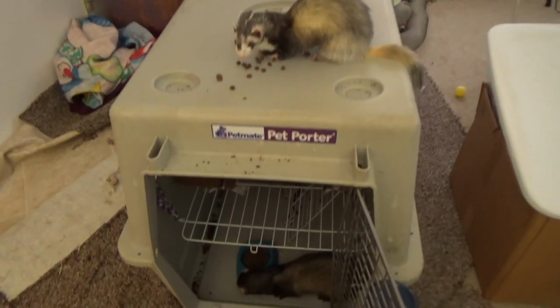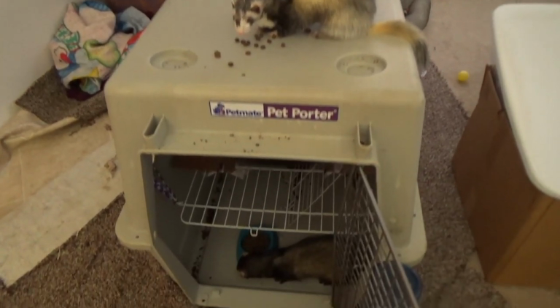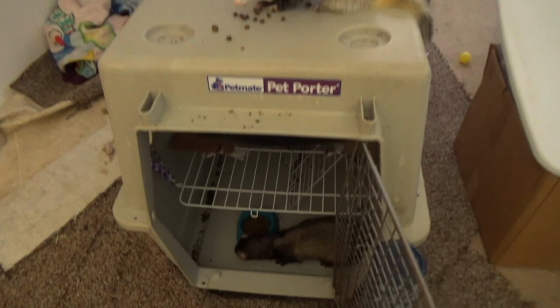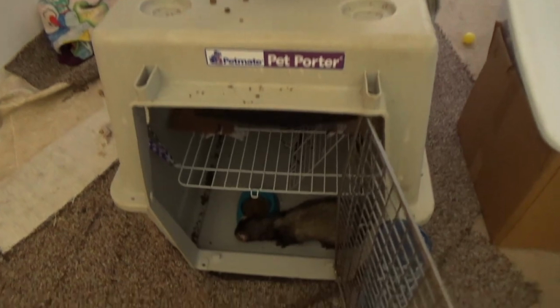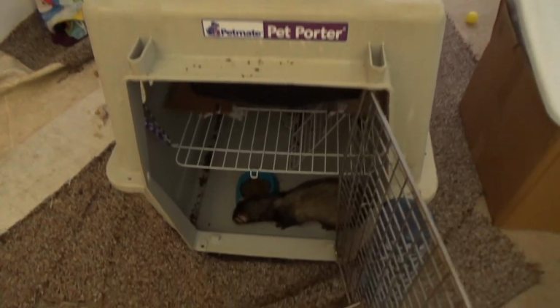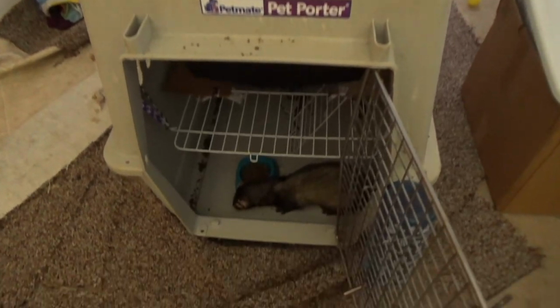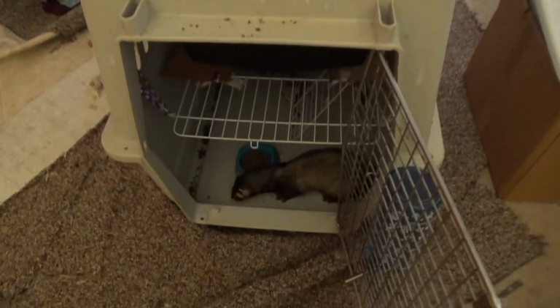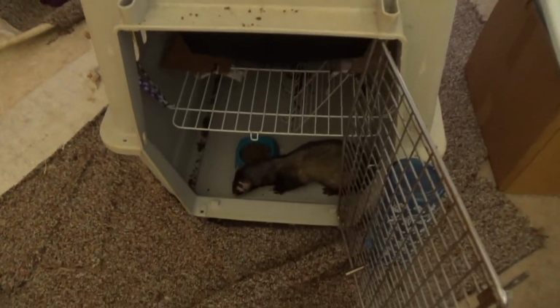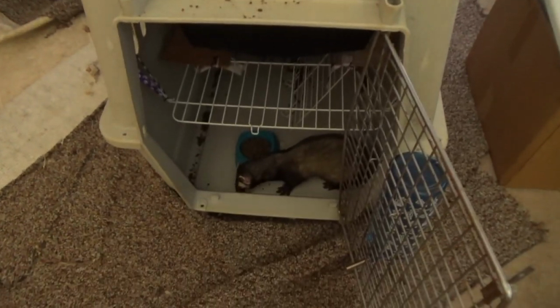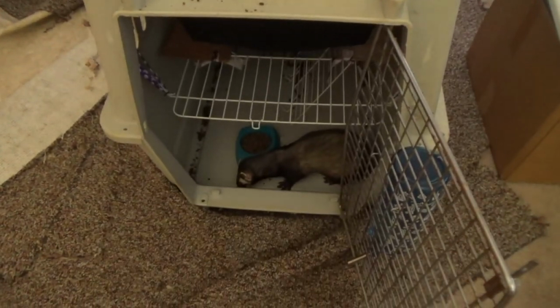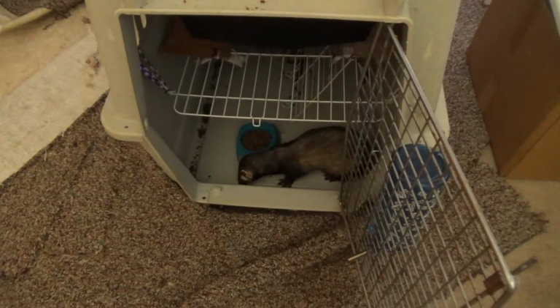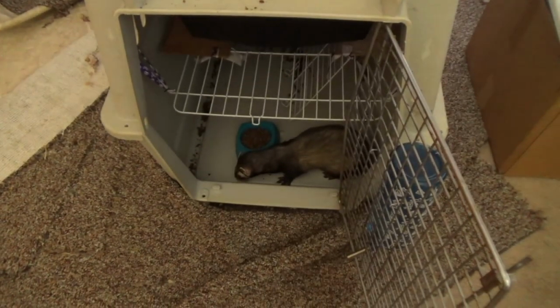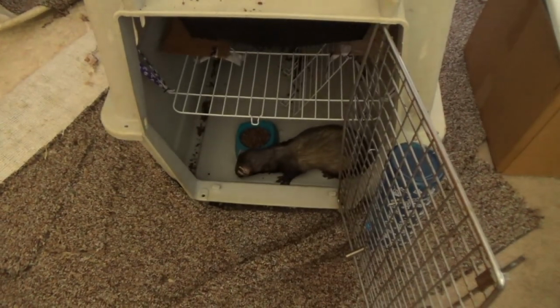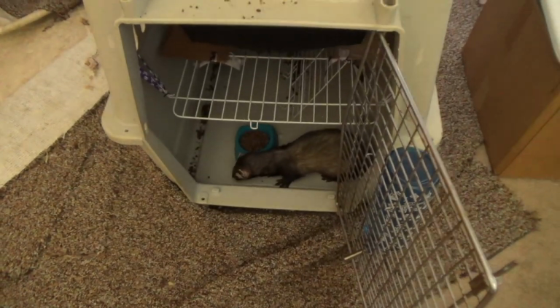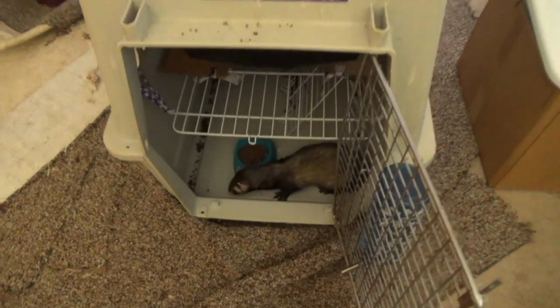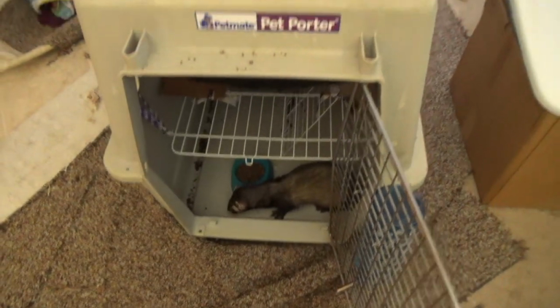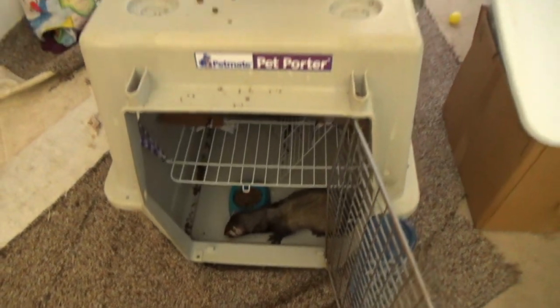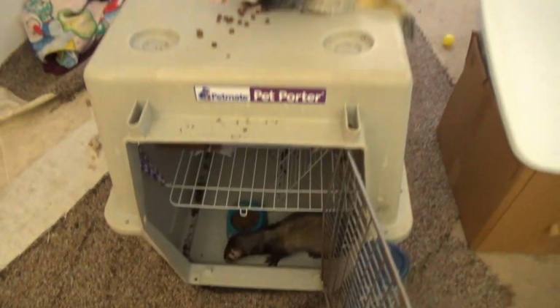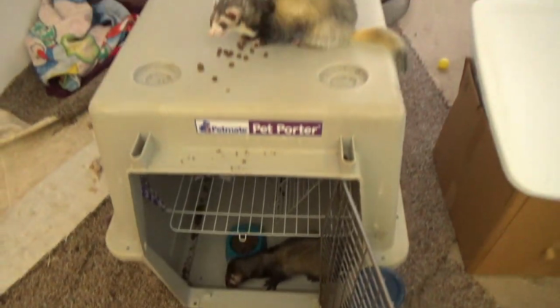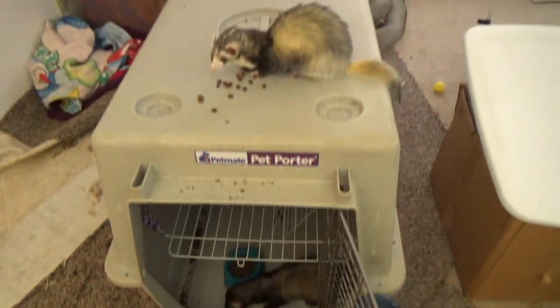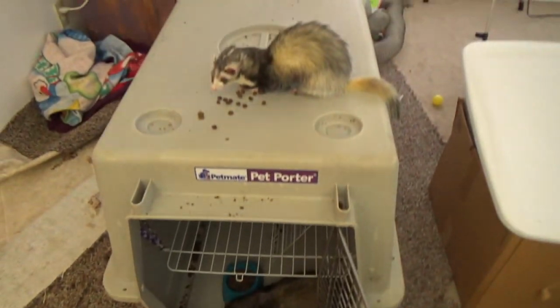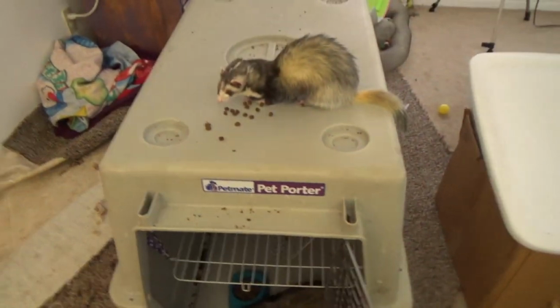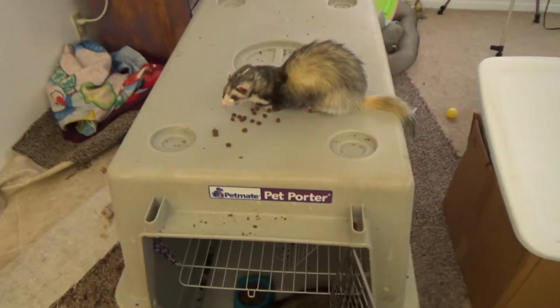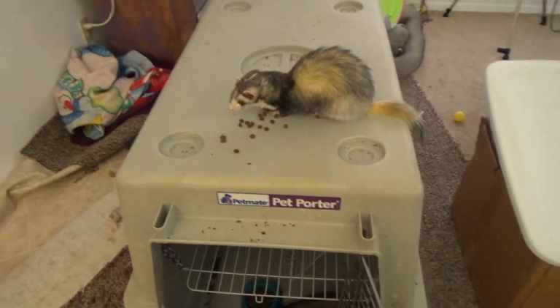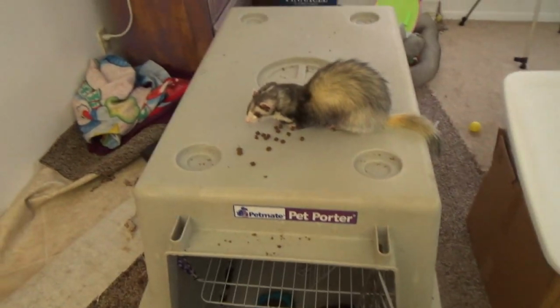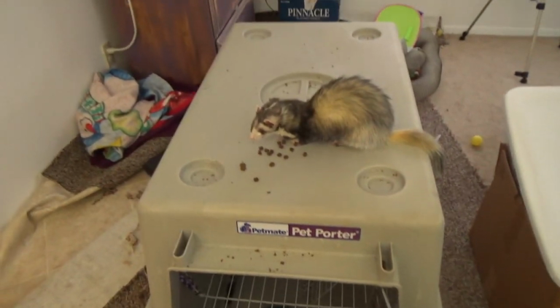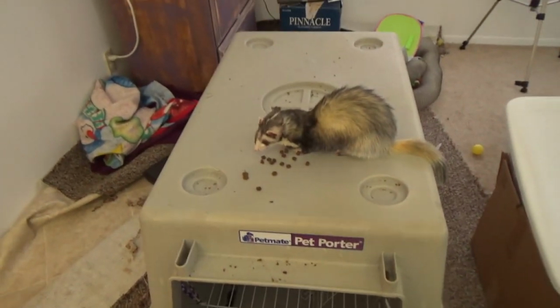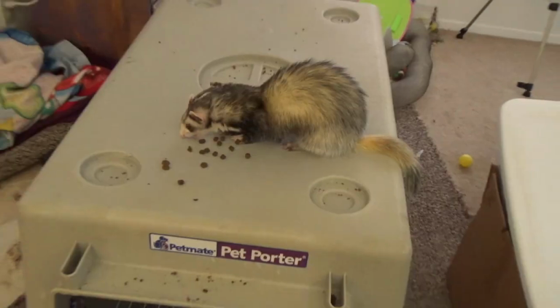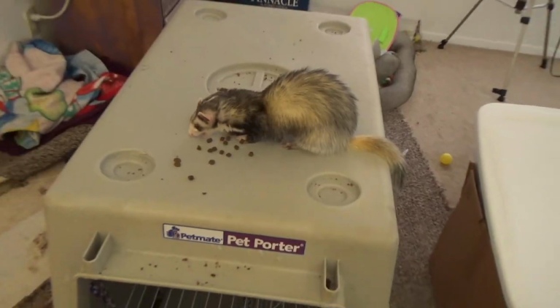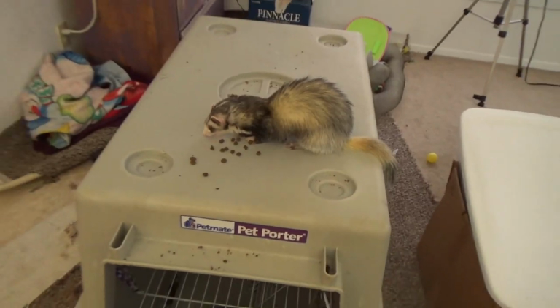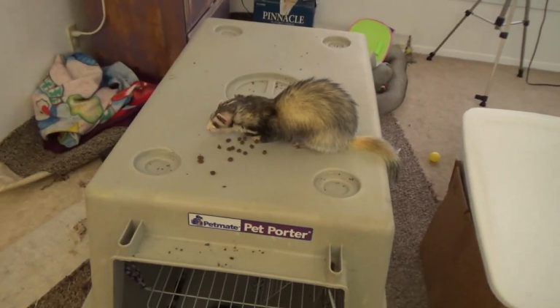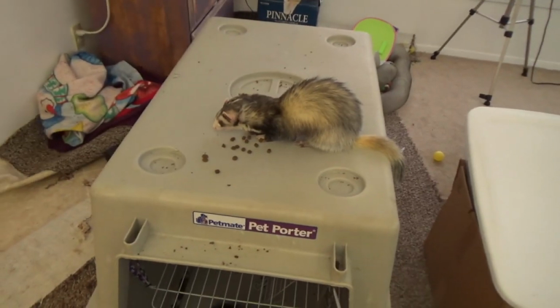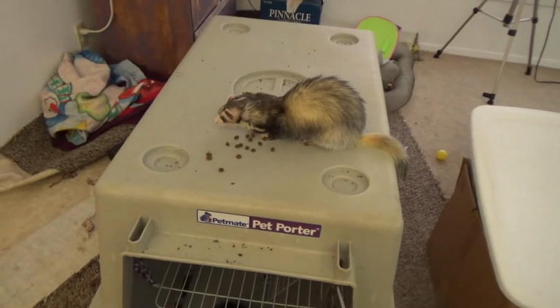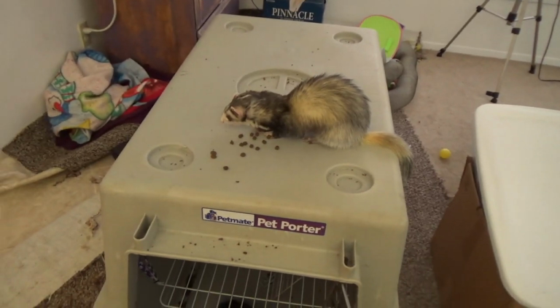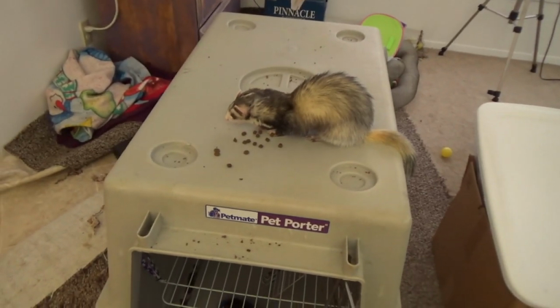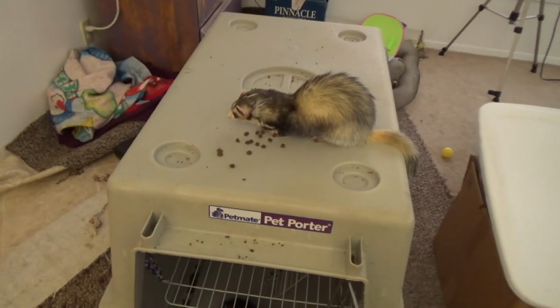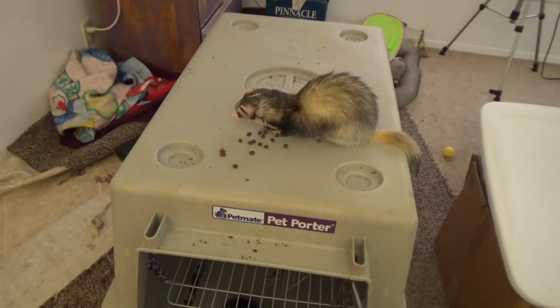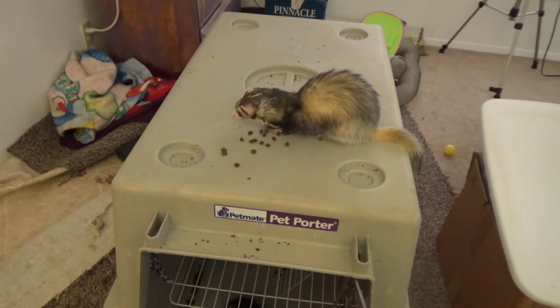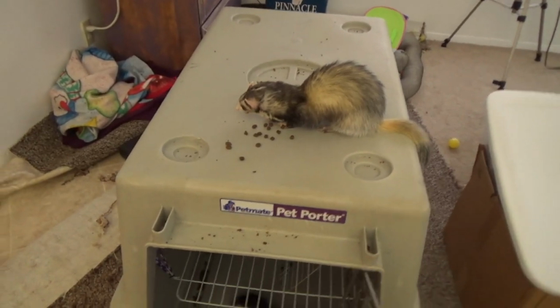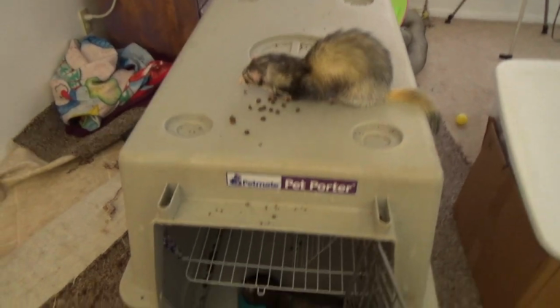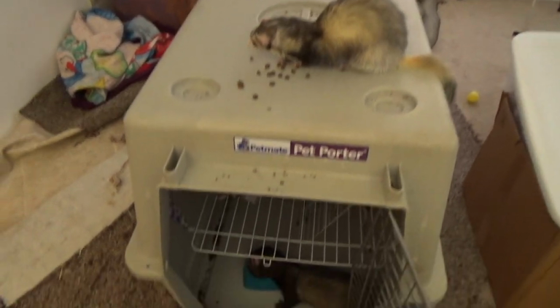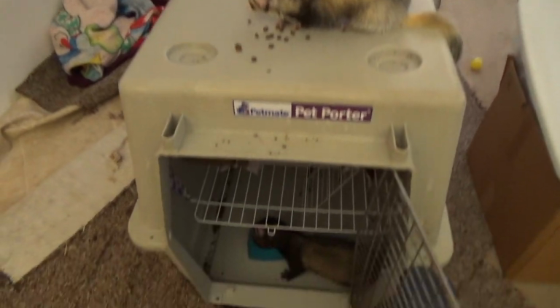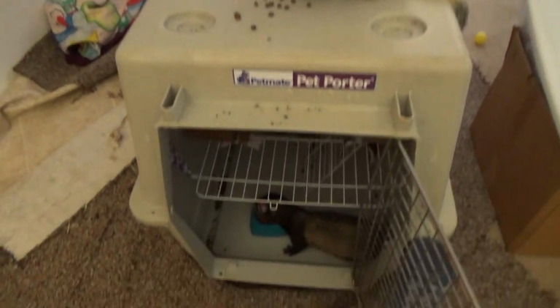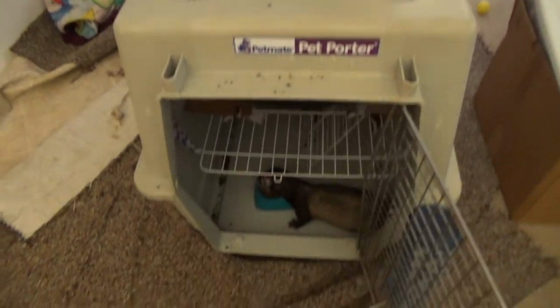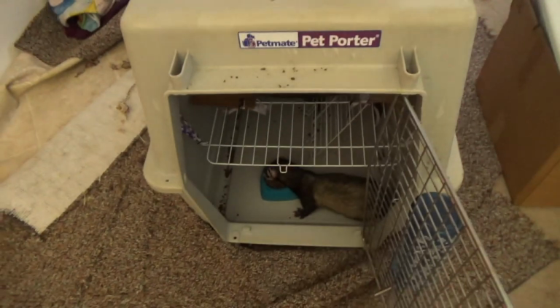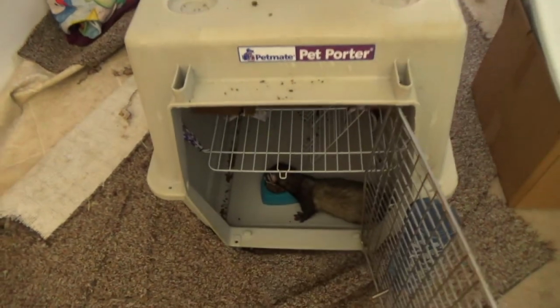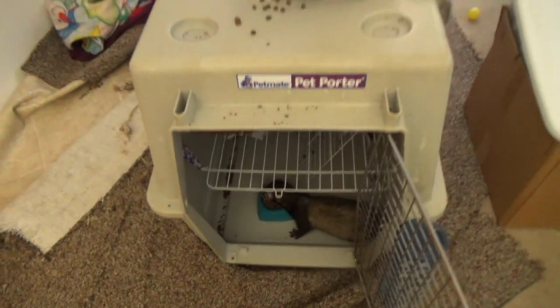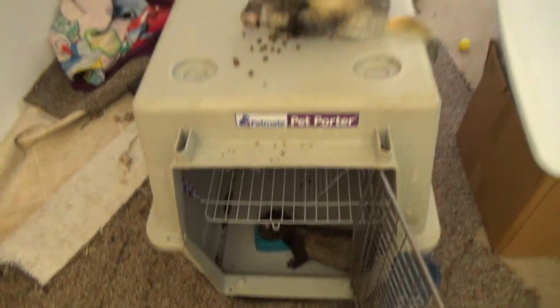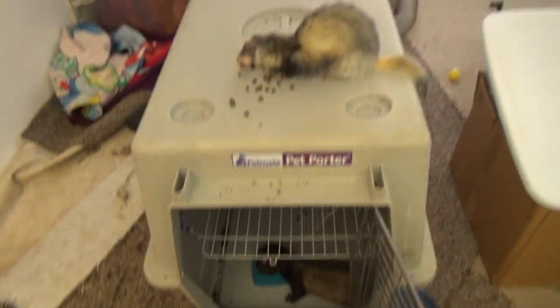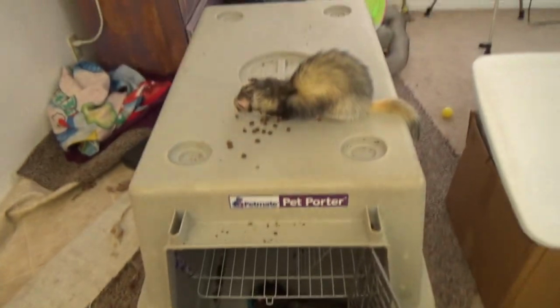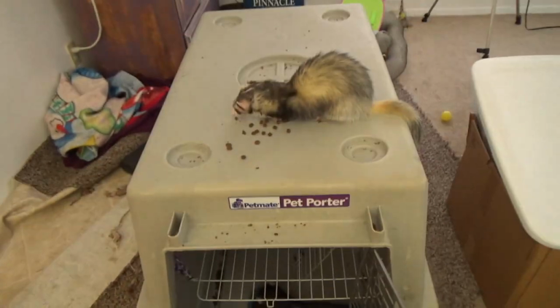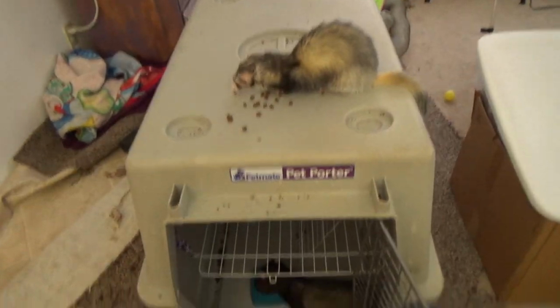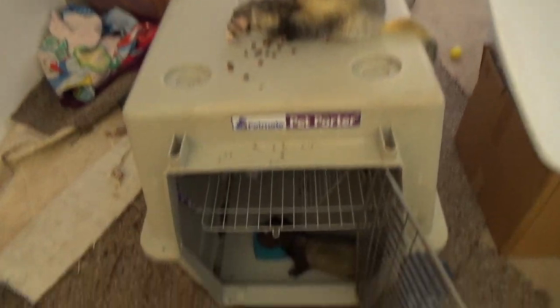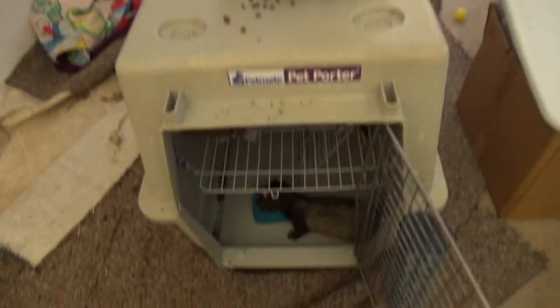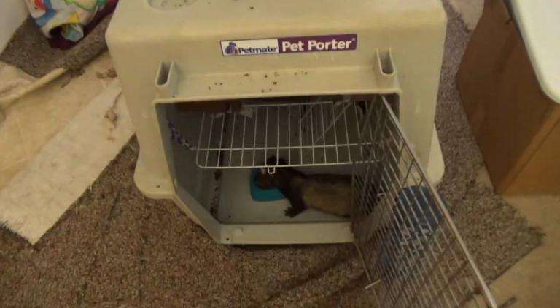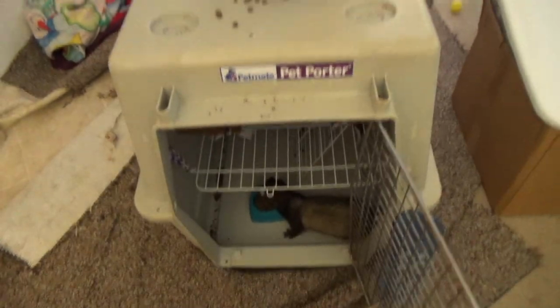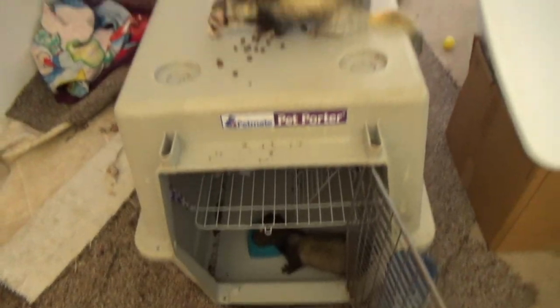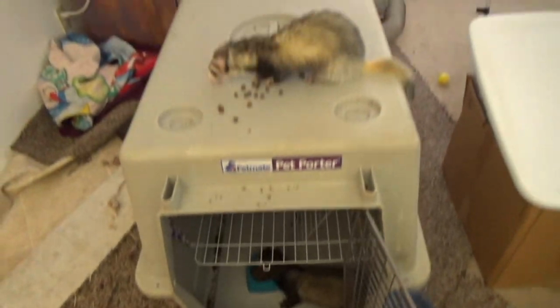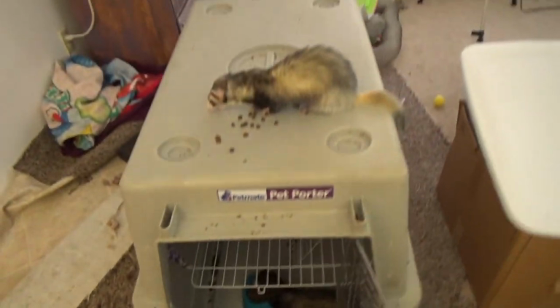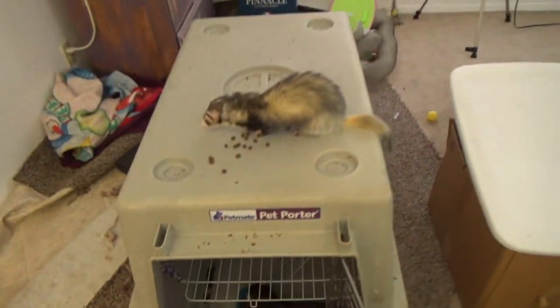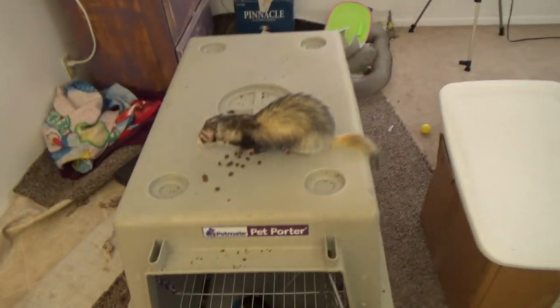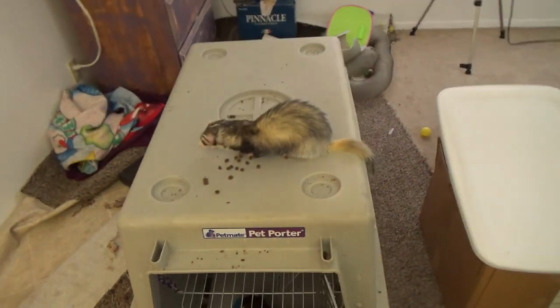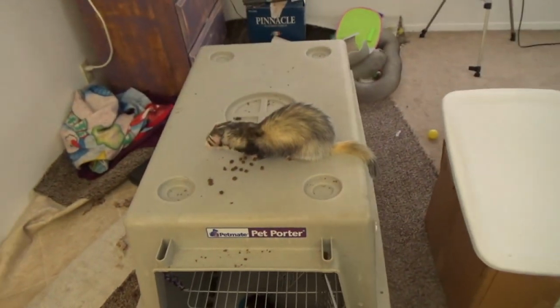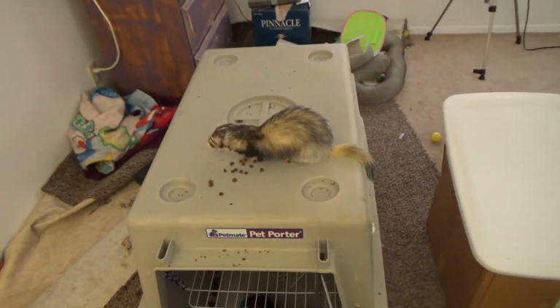Synchronized eating — both at the same time. Rosie, for some reason, just likes to eat on top of the cage. I guess it works for them.